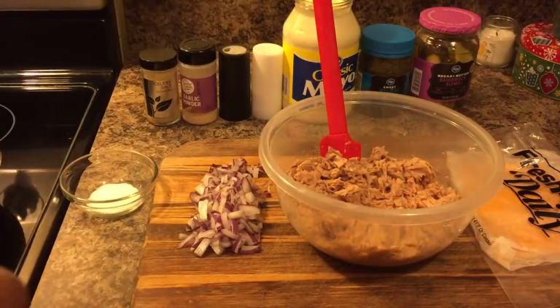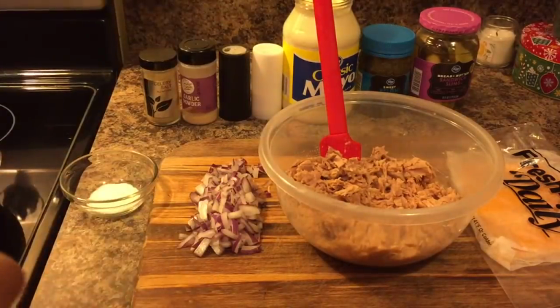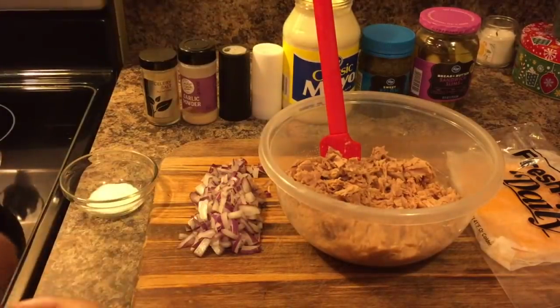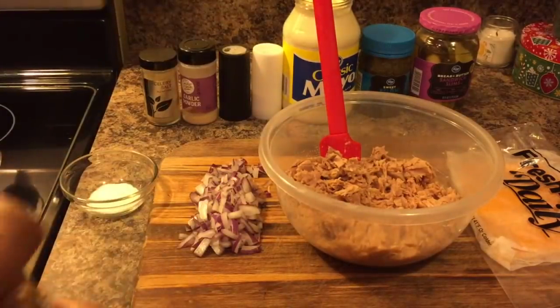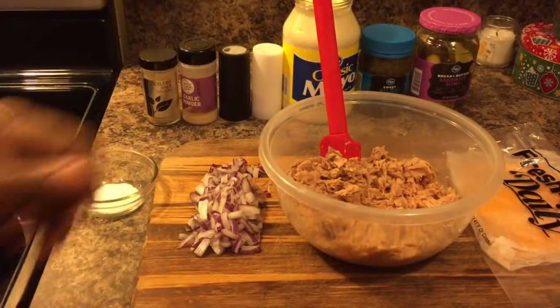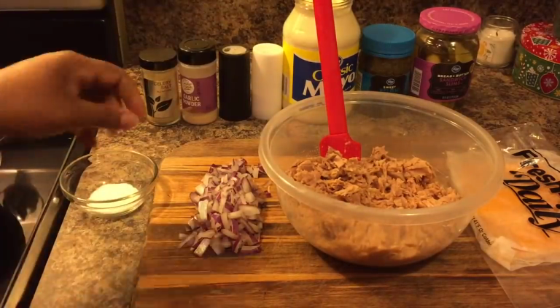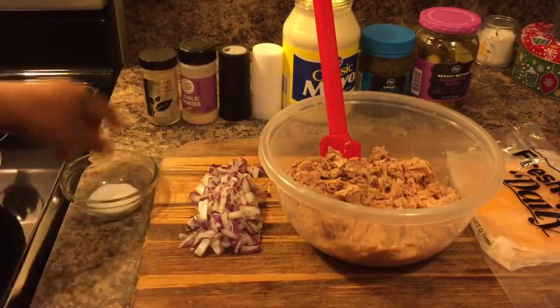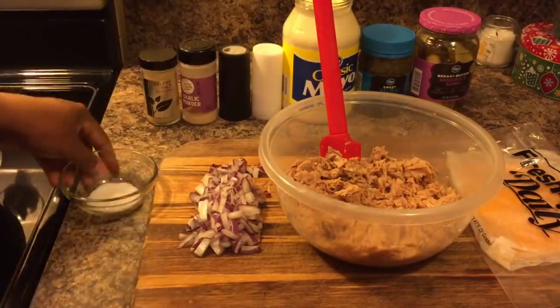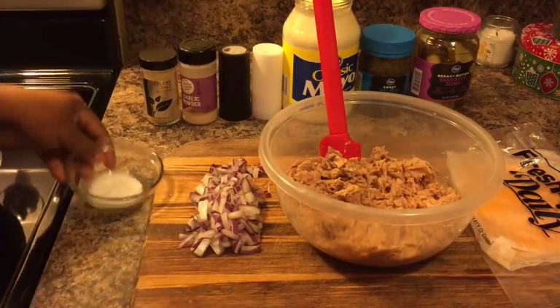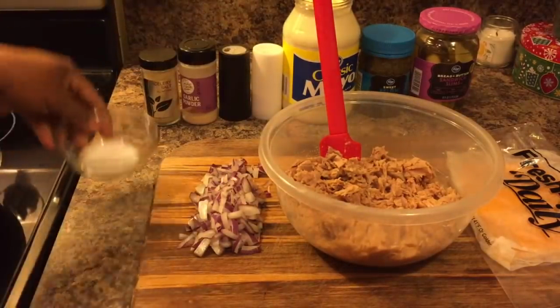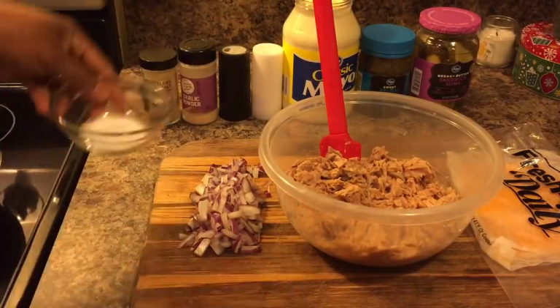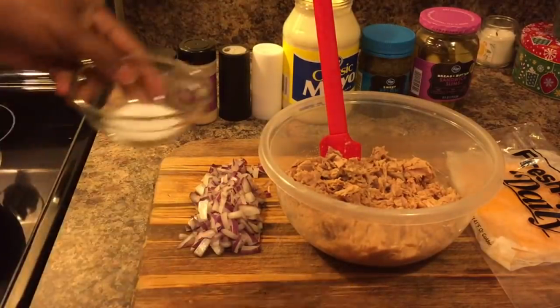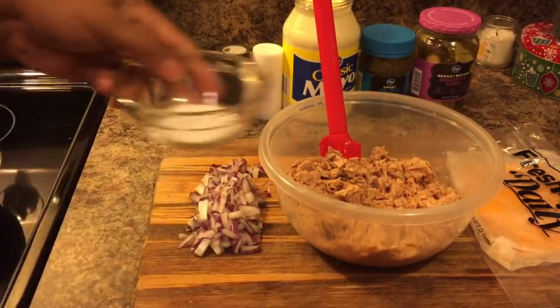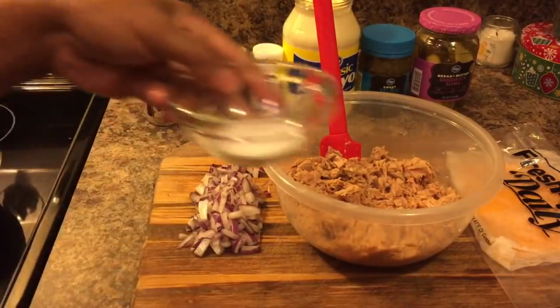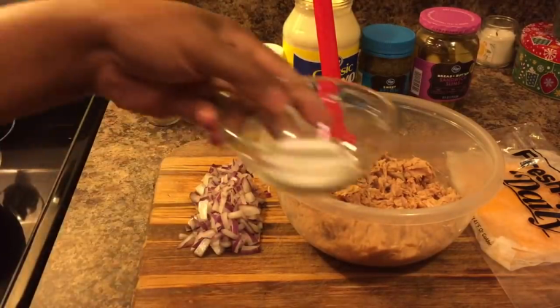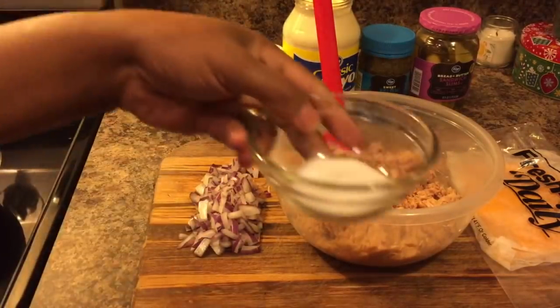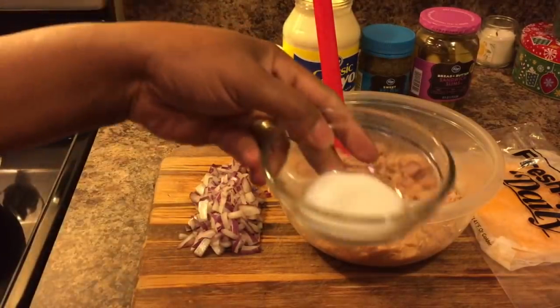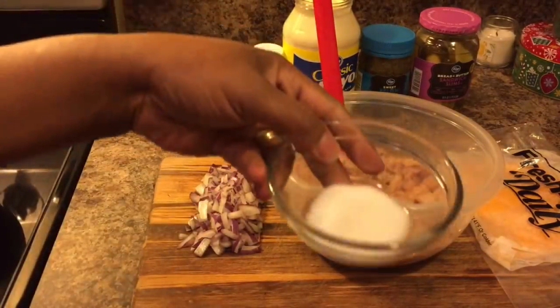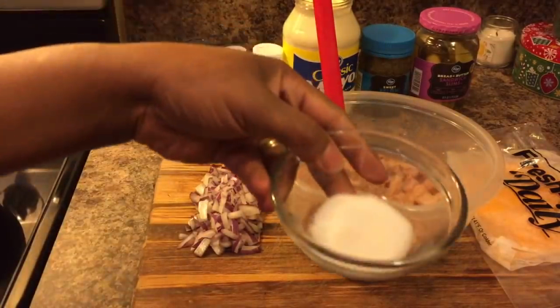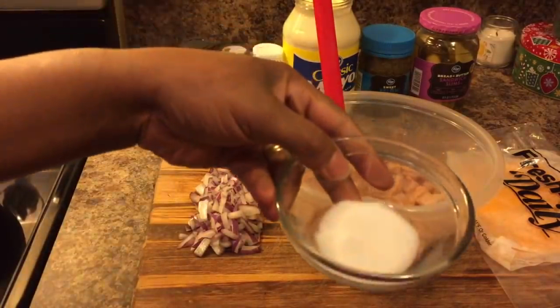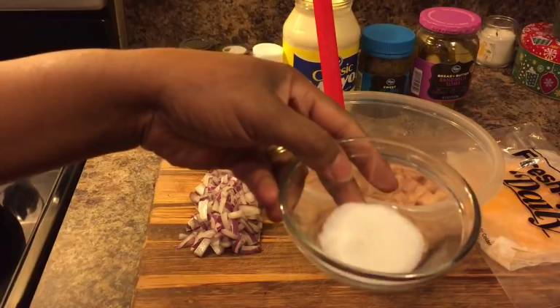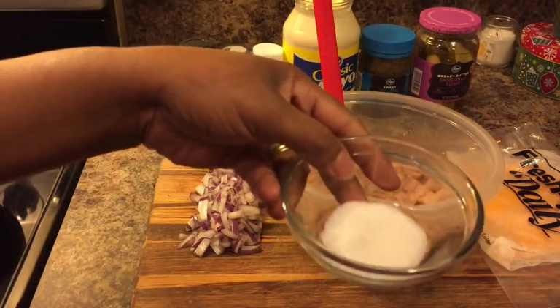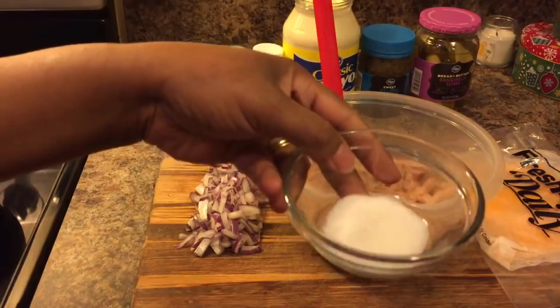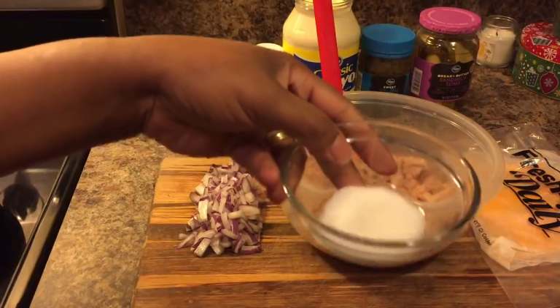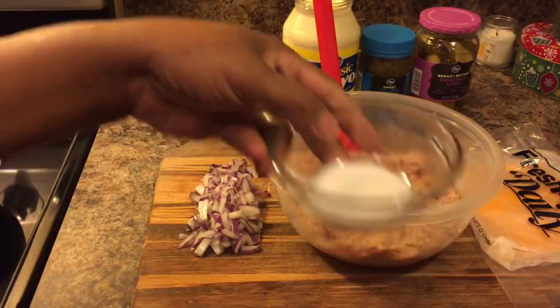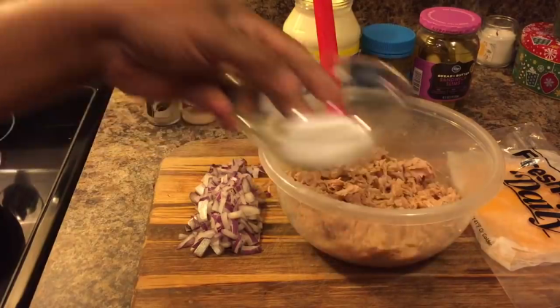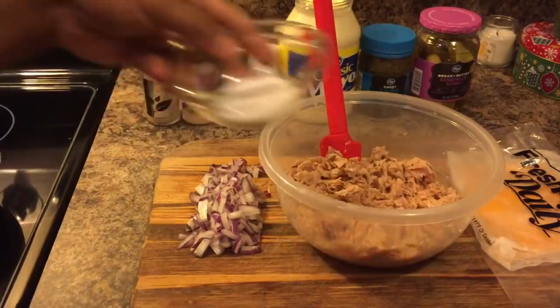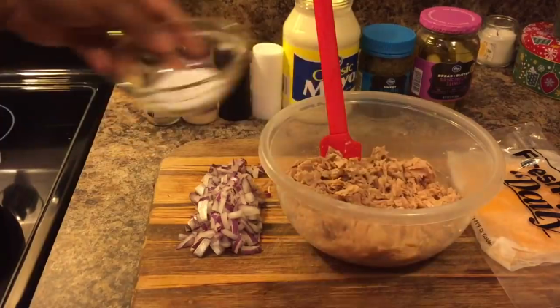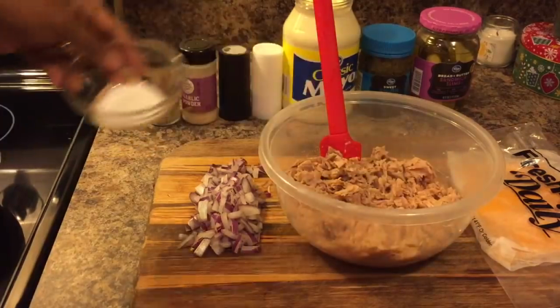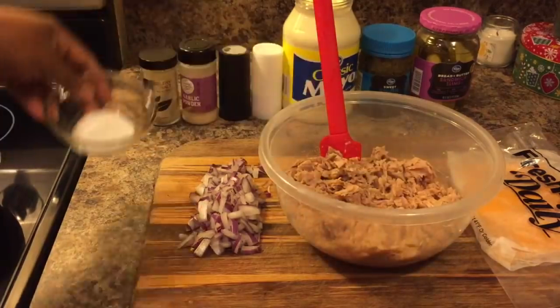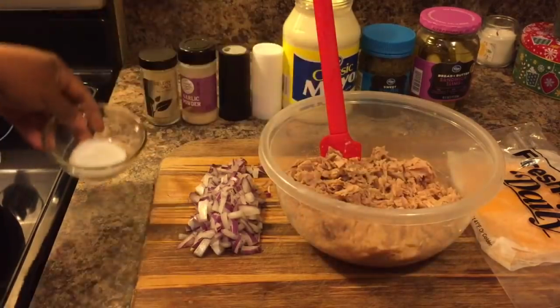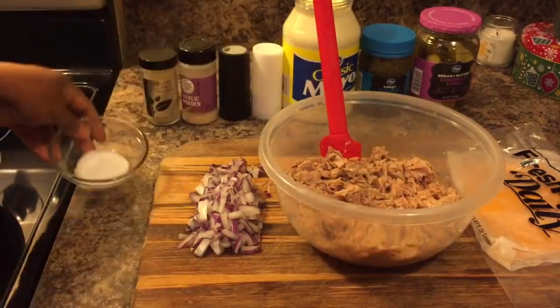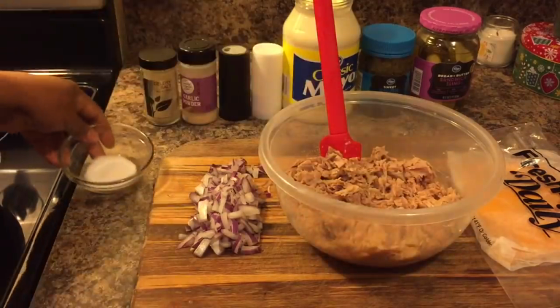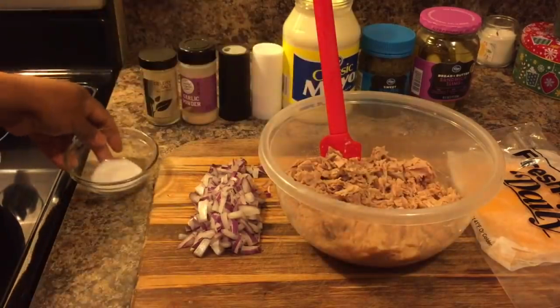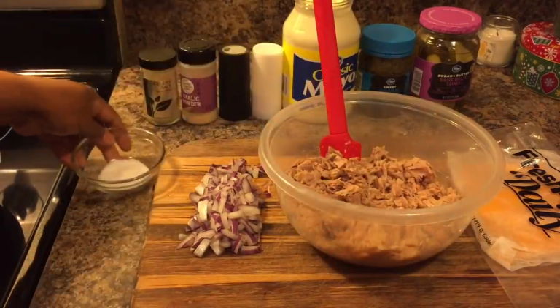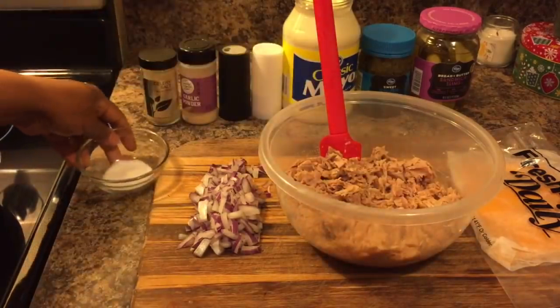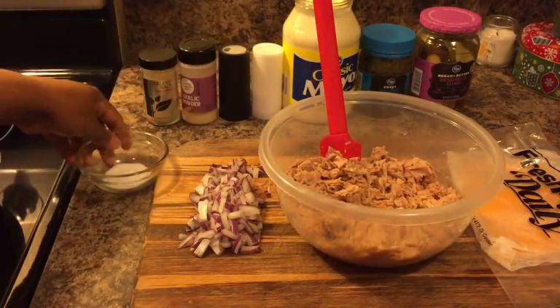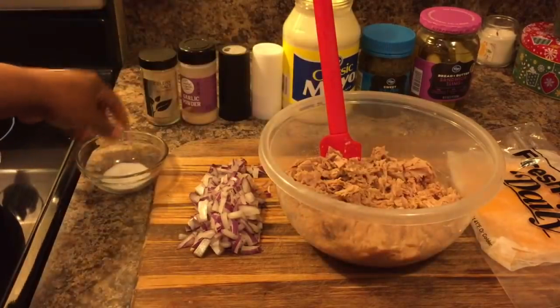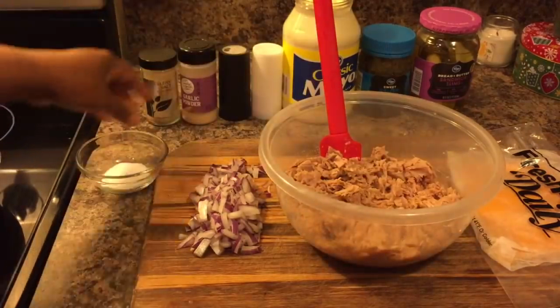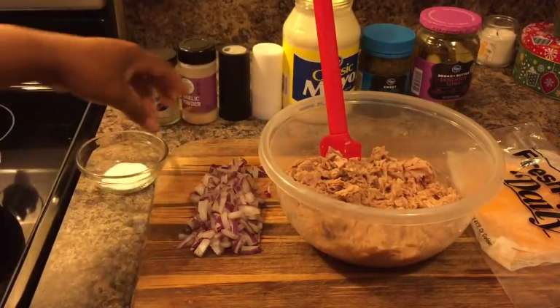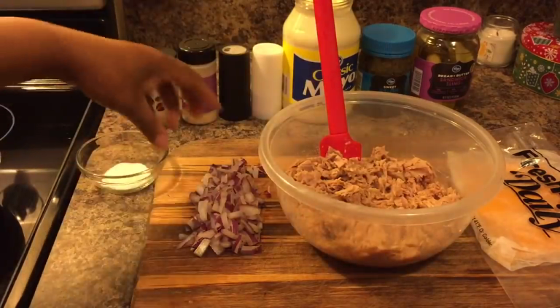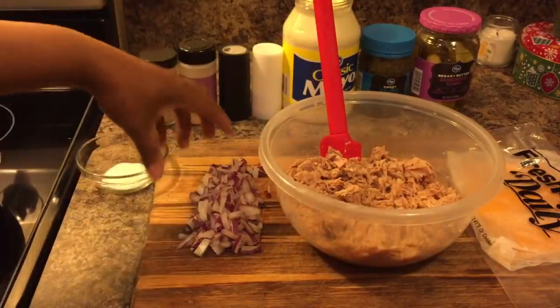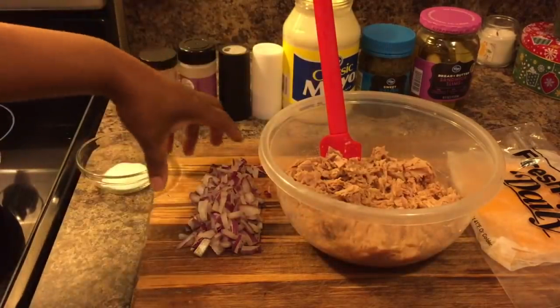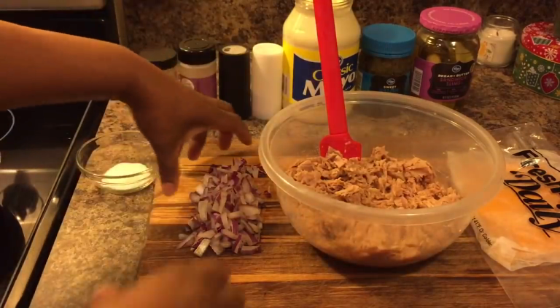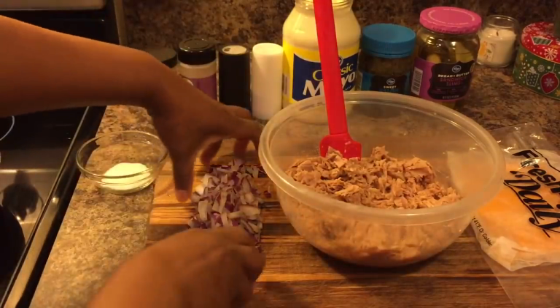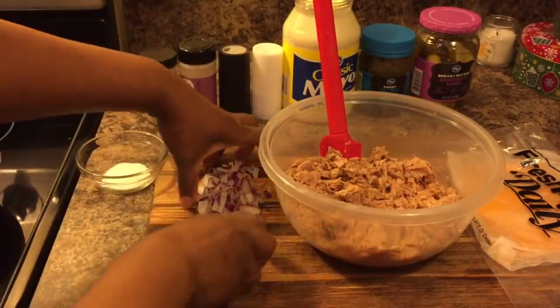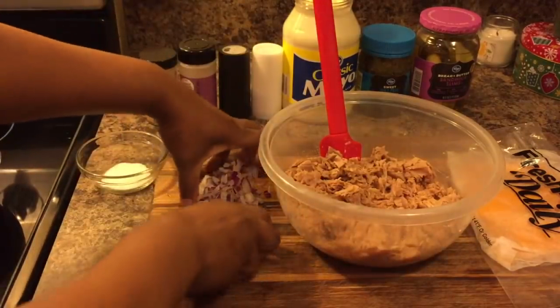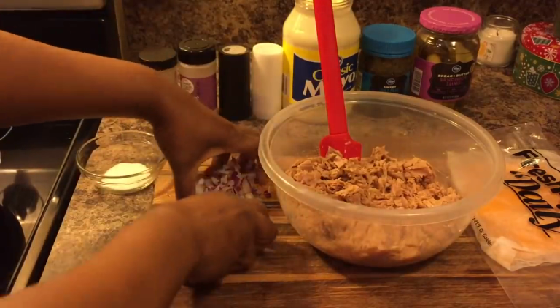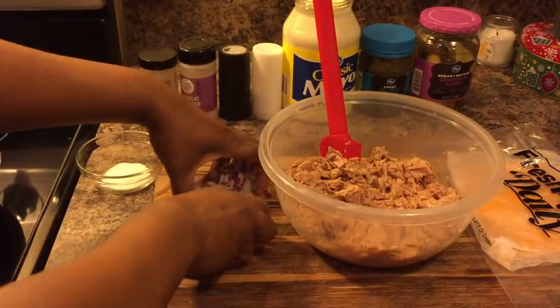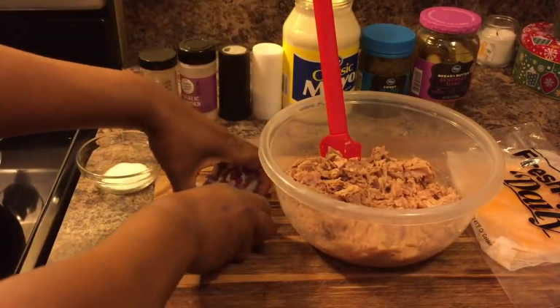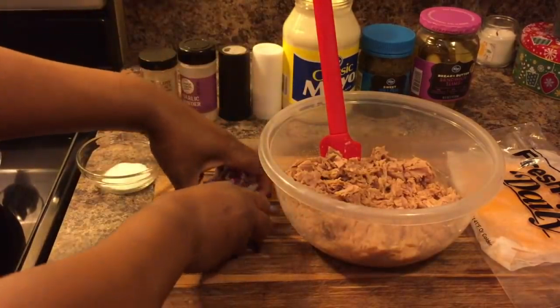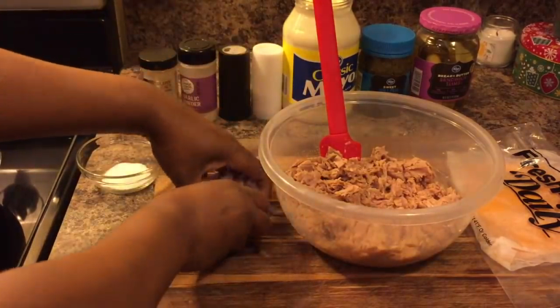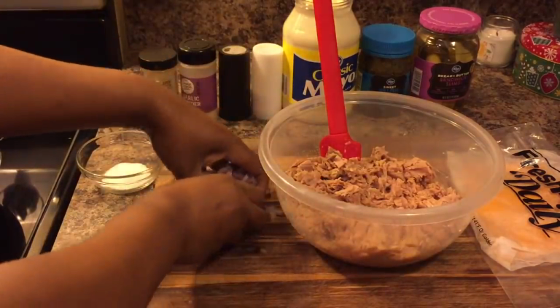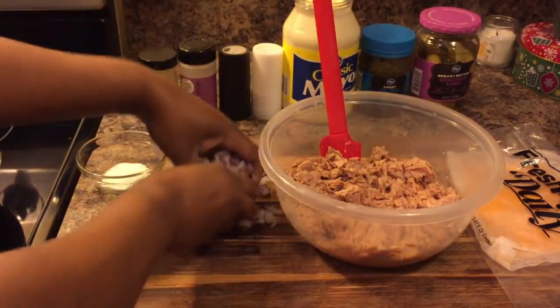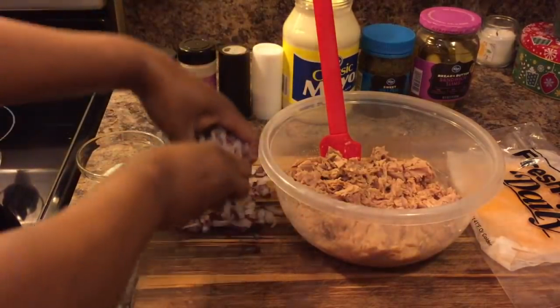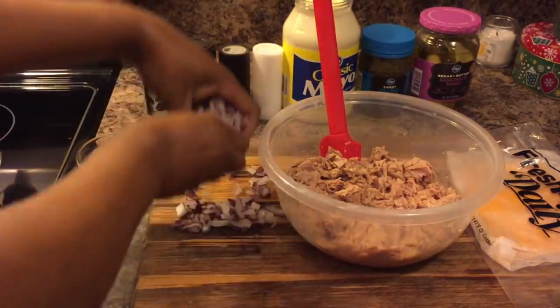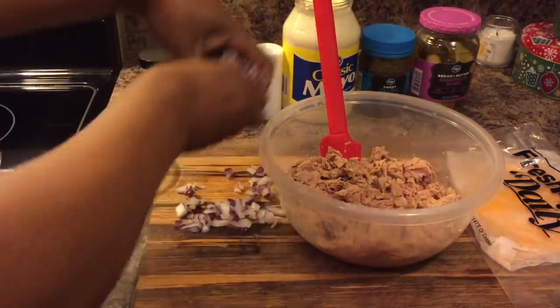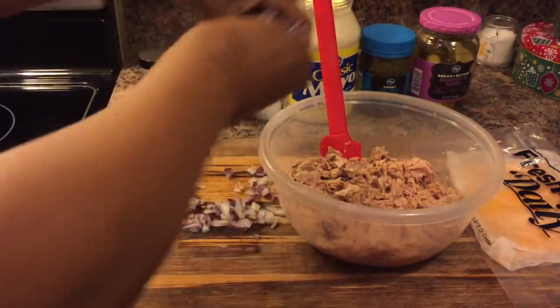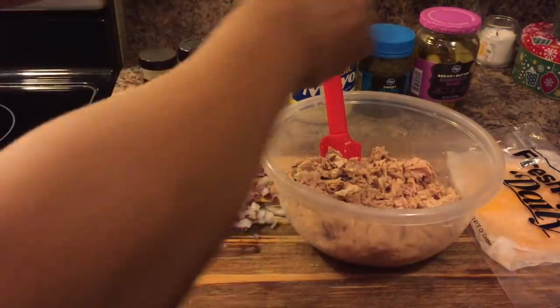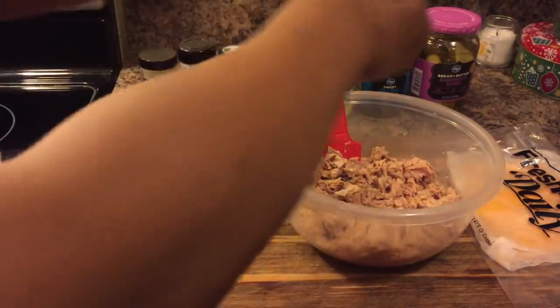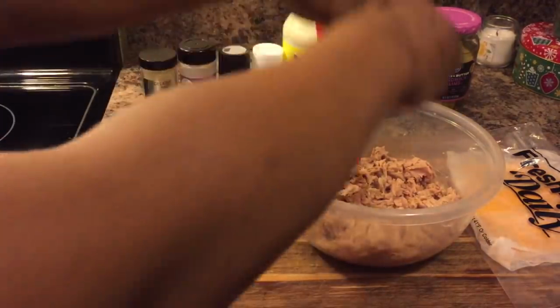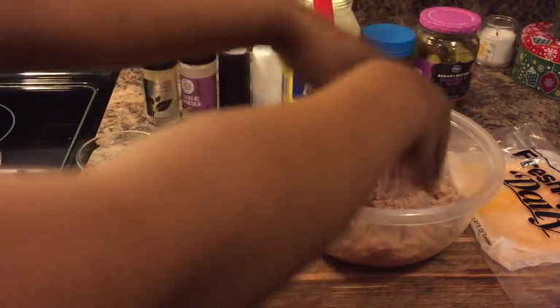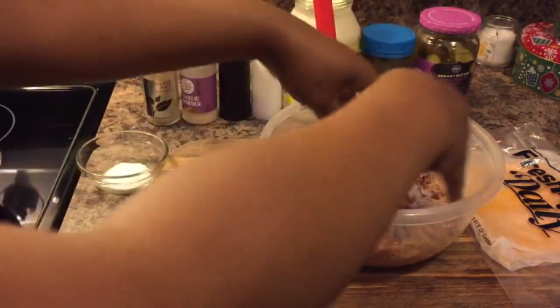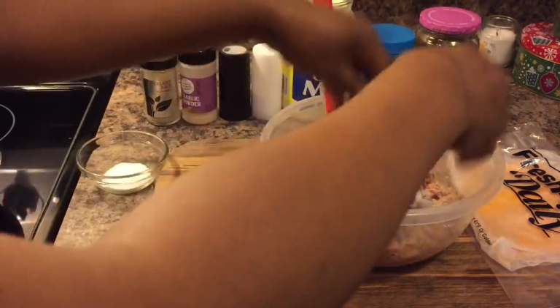I also have just a pinch of sugar. The sugar is optional — you don't have to use it.